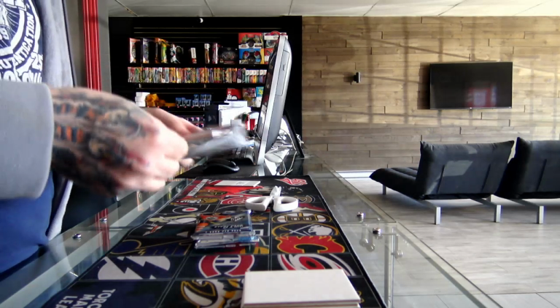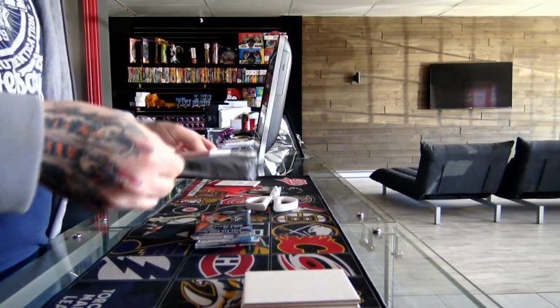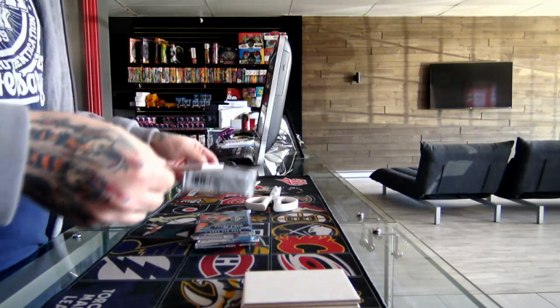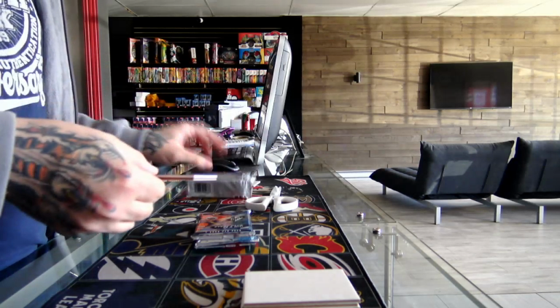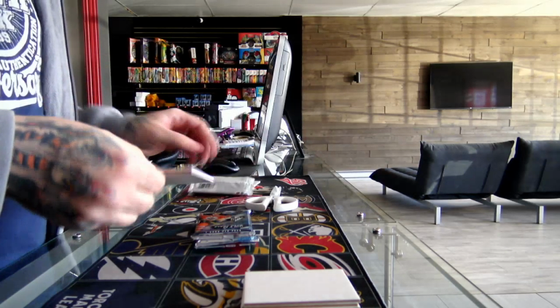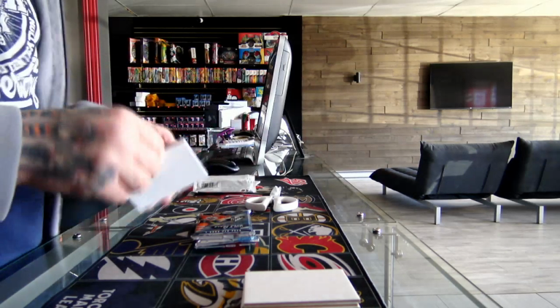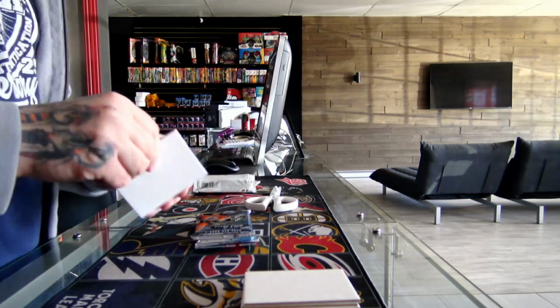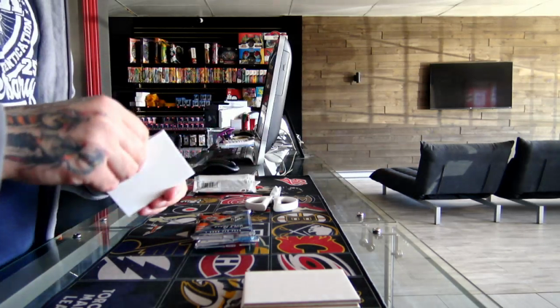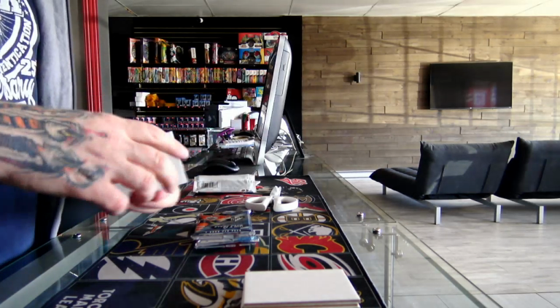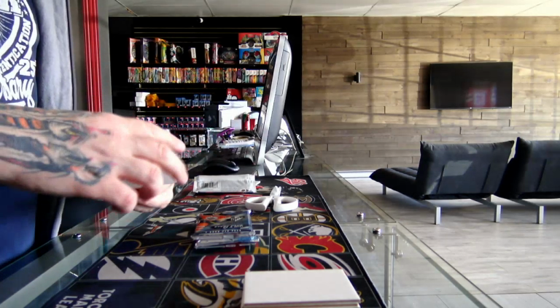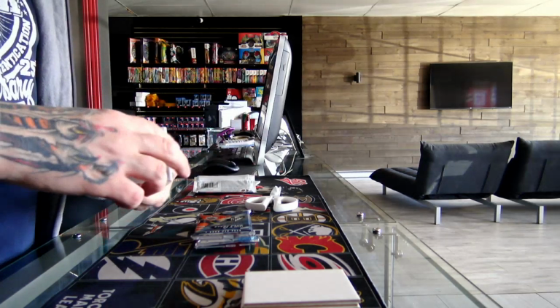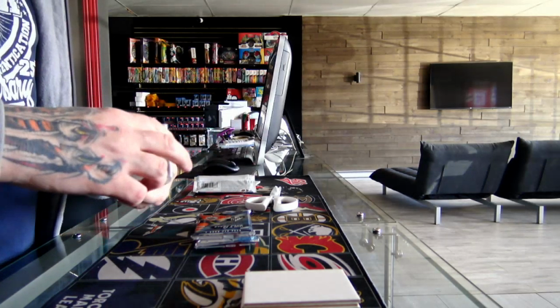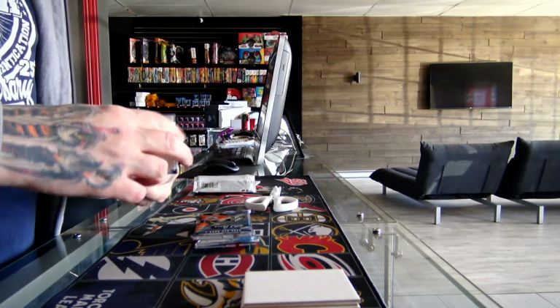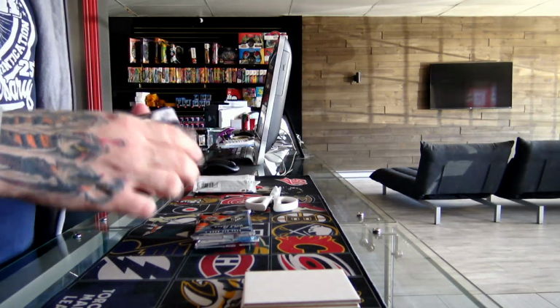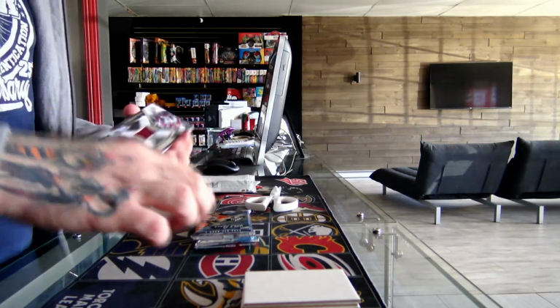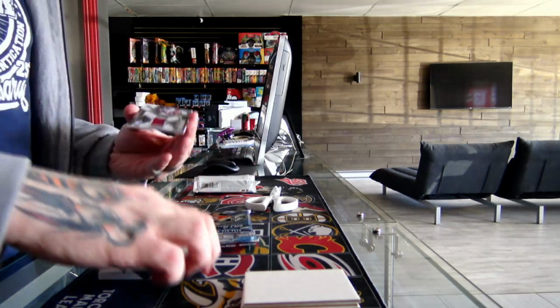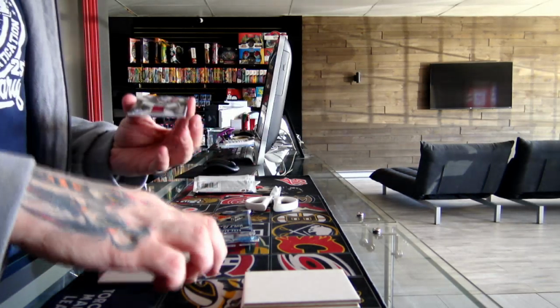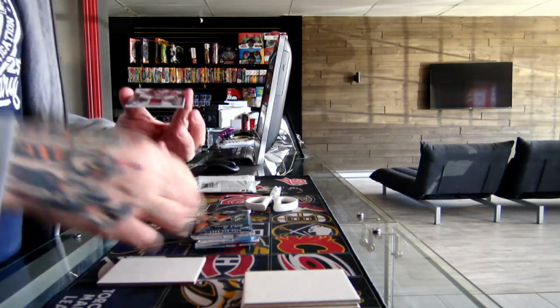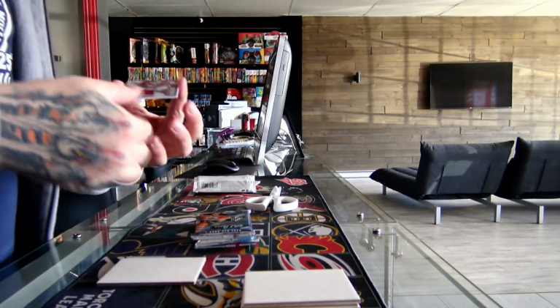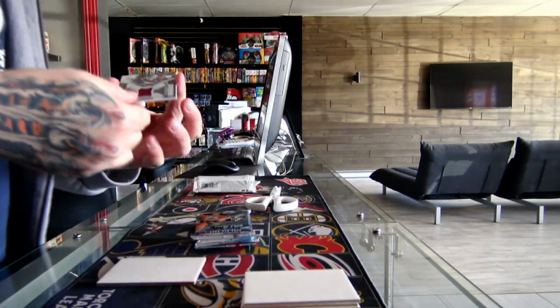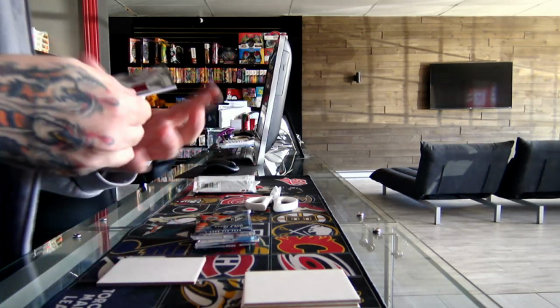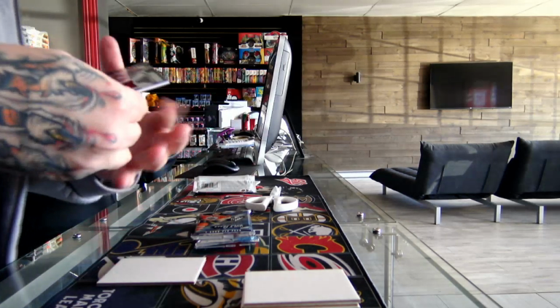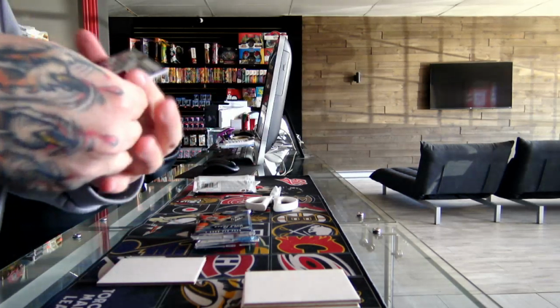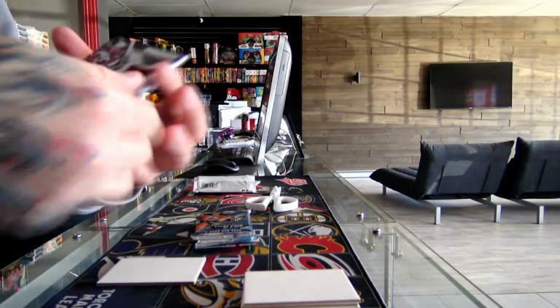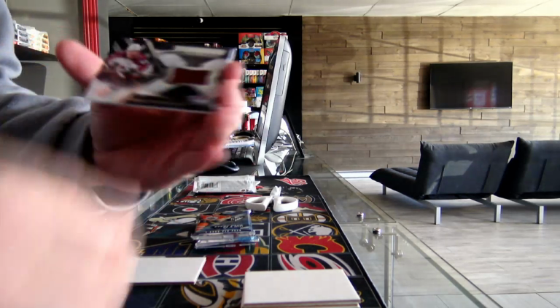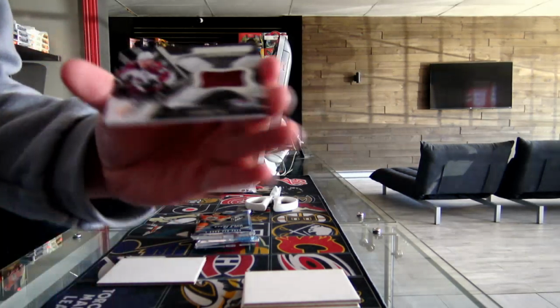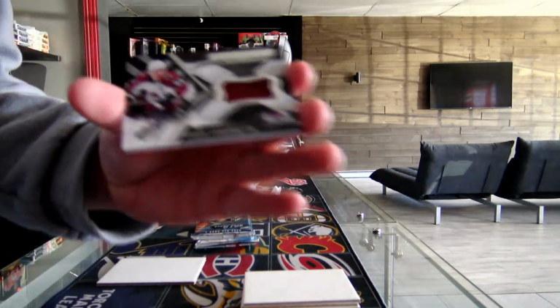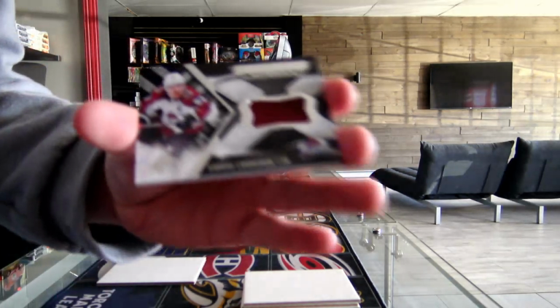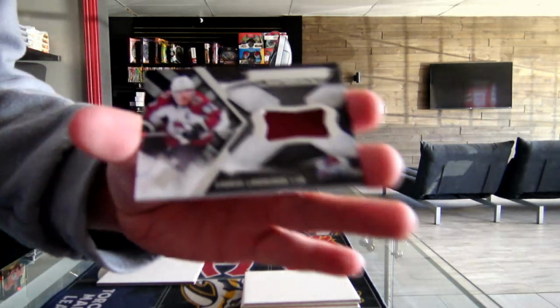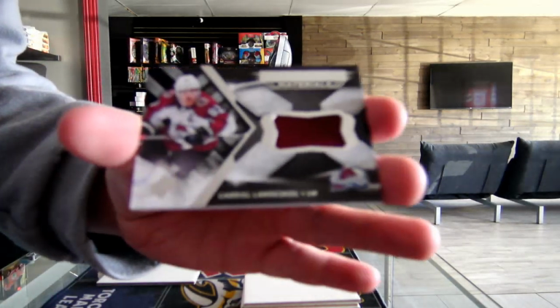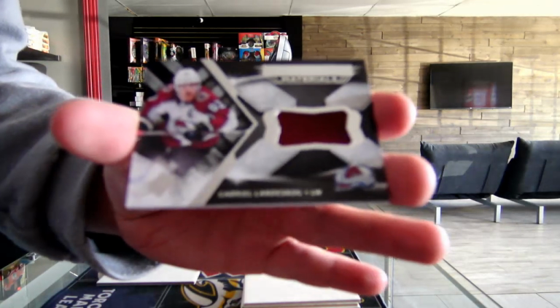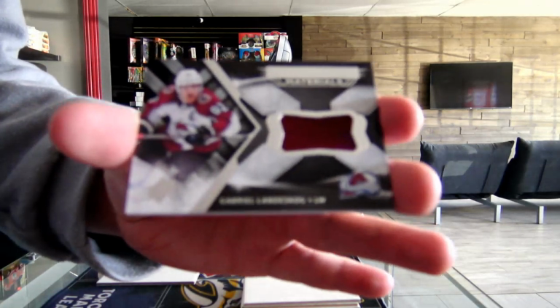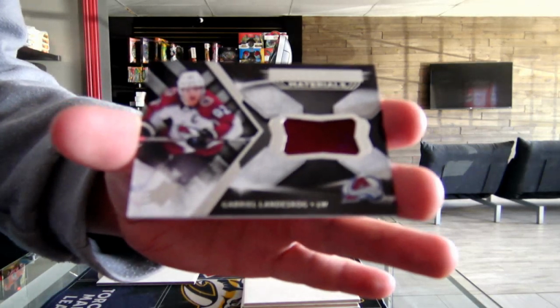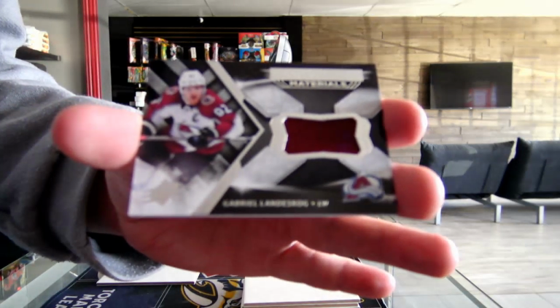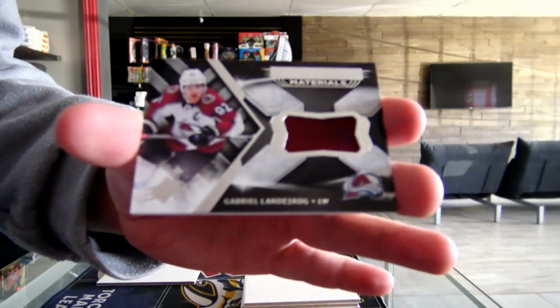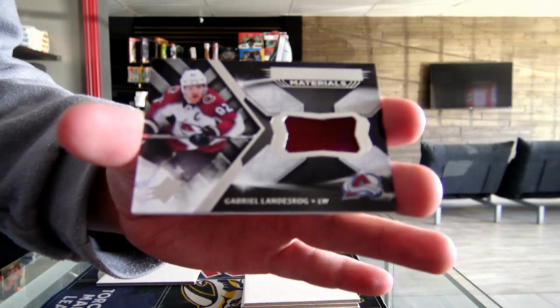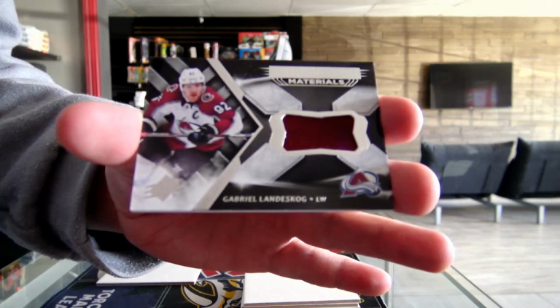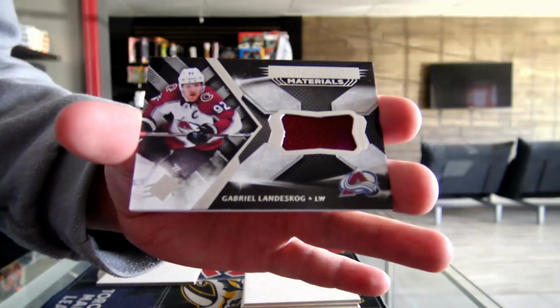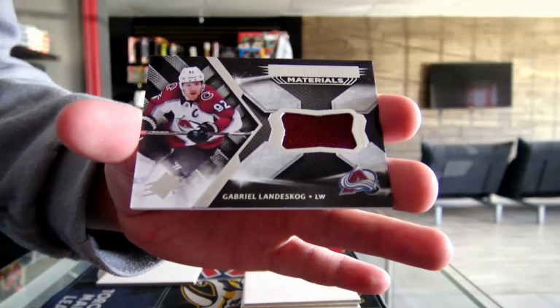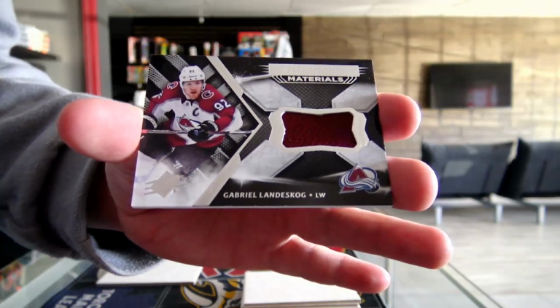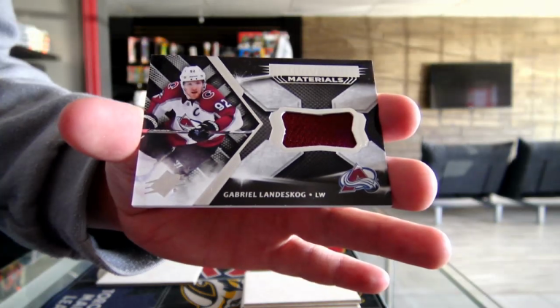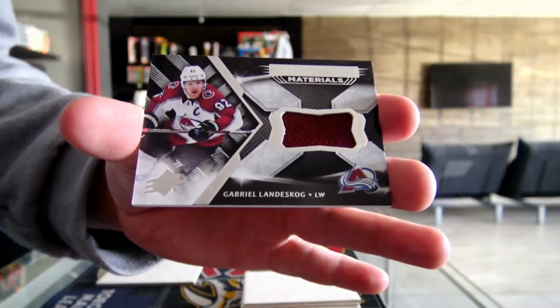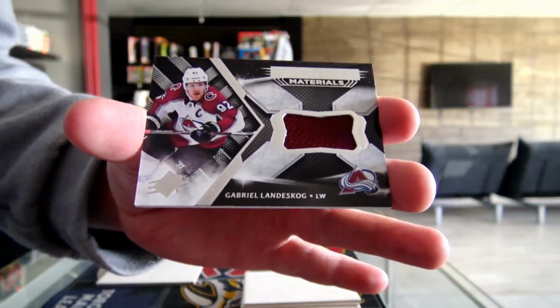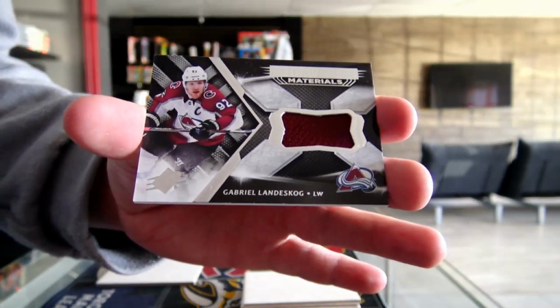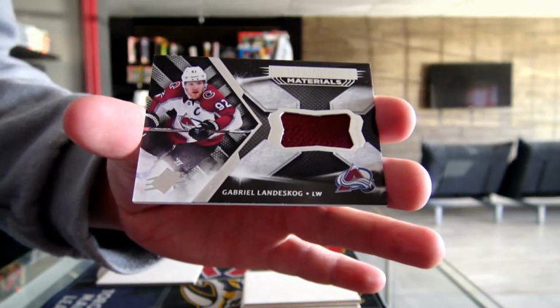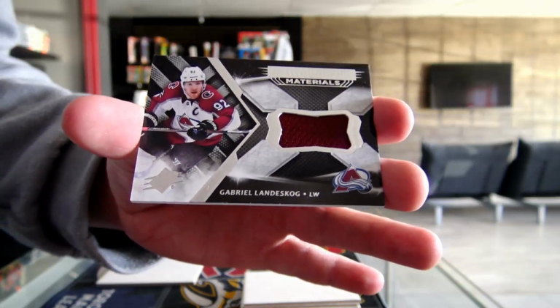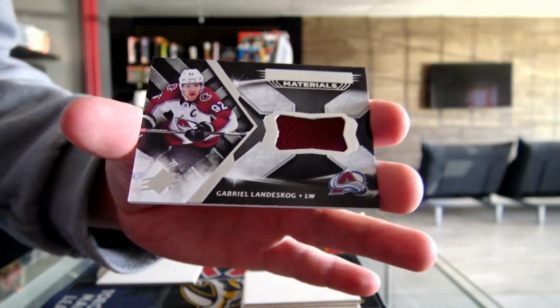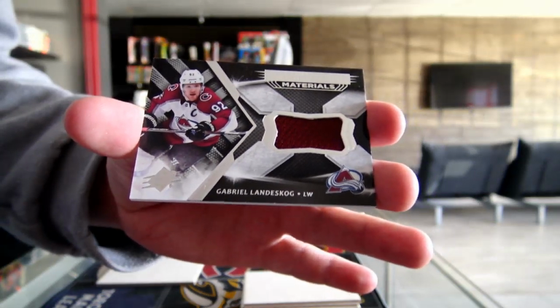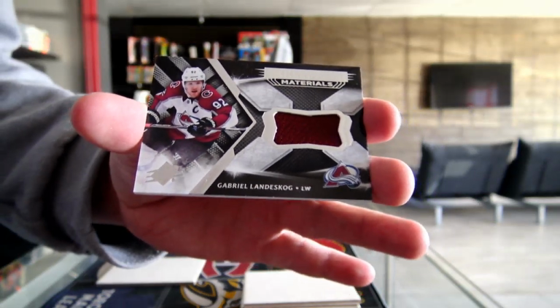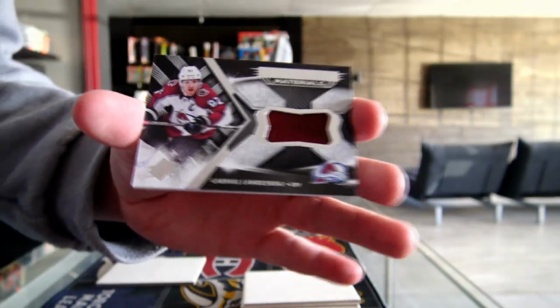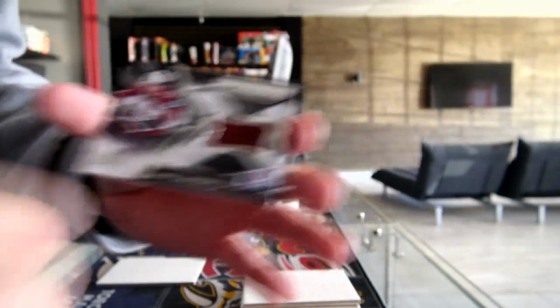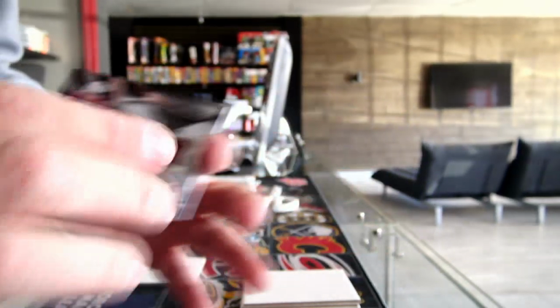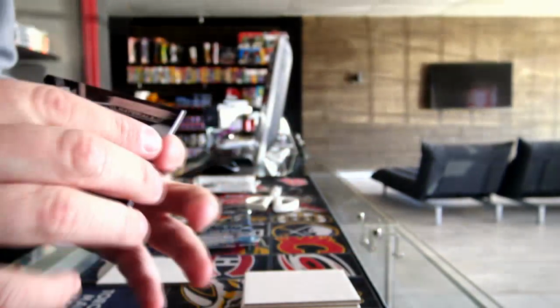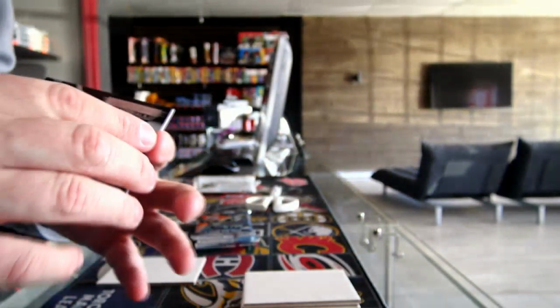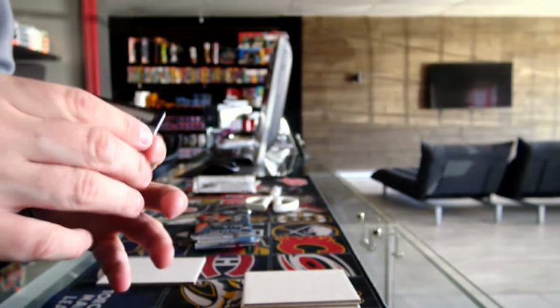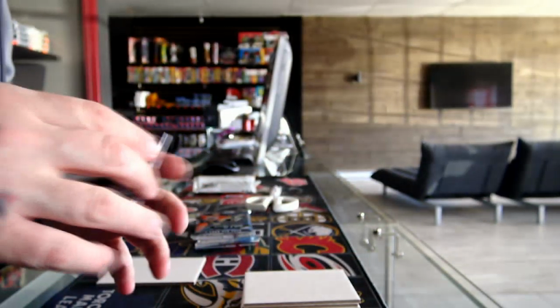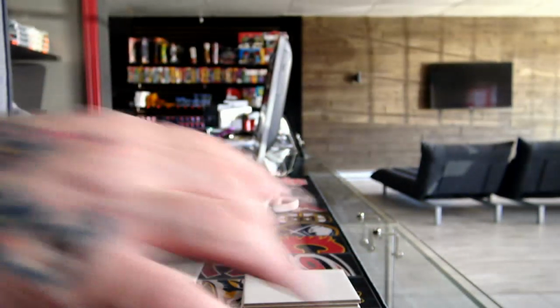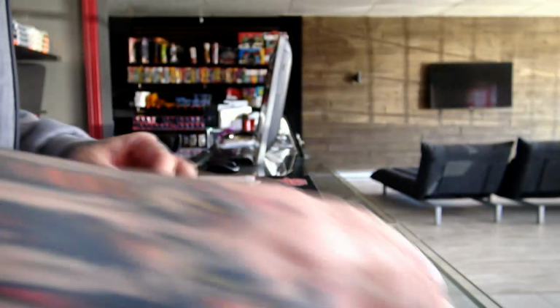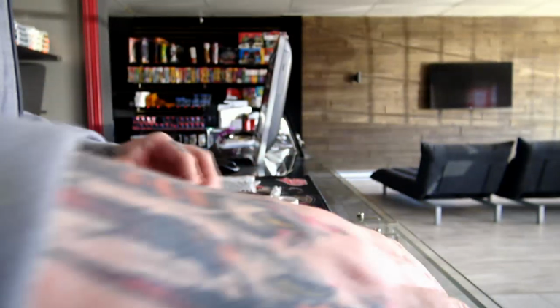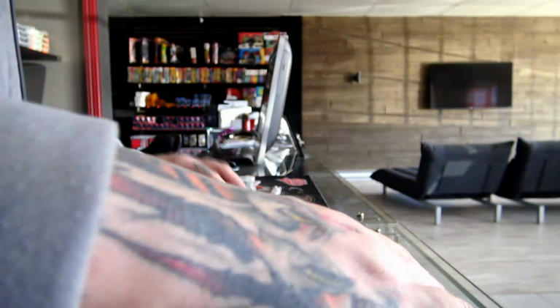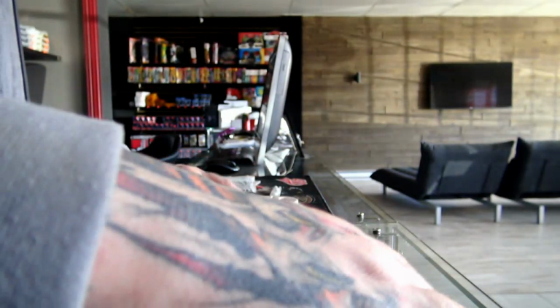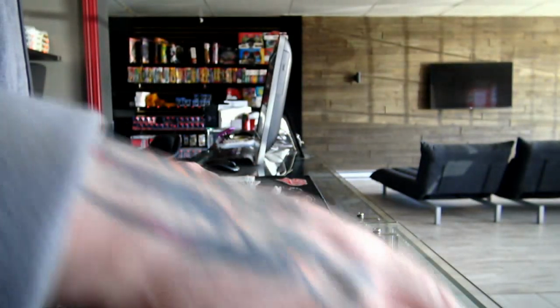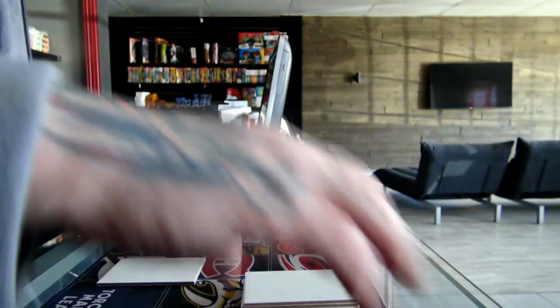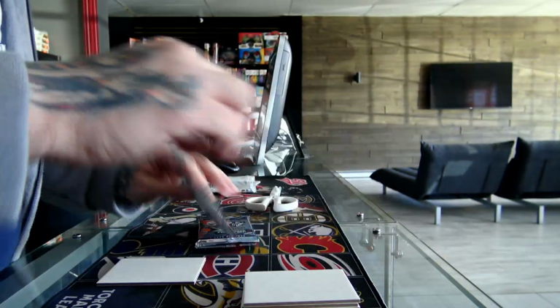Start with a card from Colorado — Landeskog, line this one up.